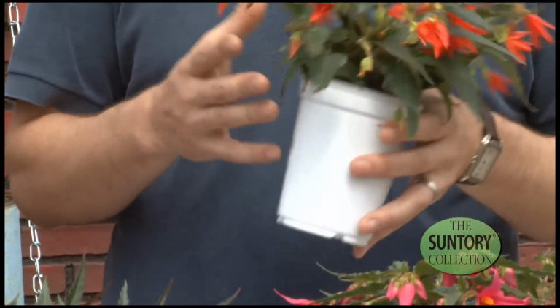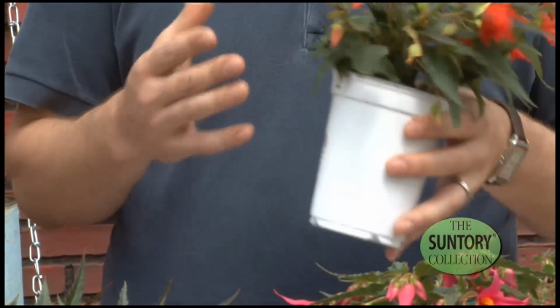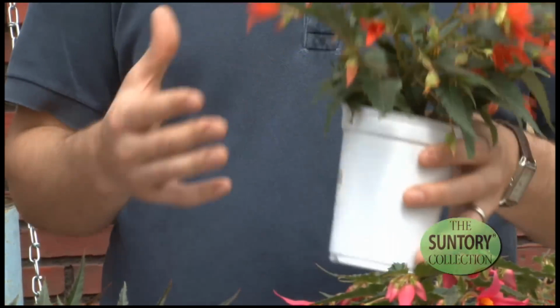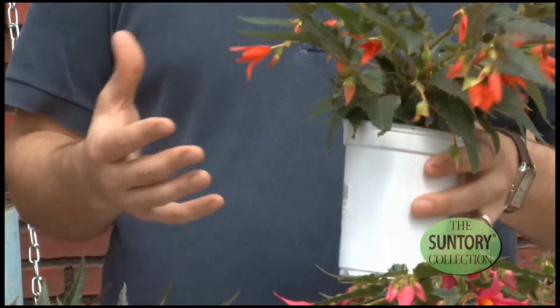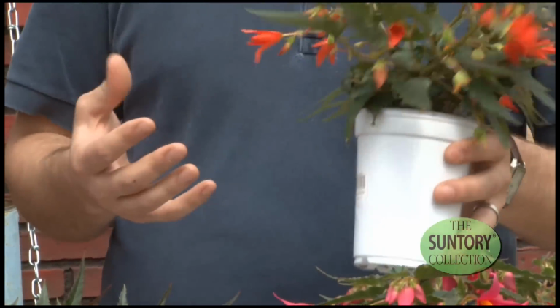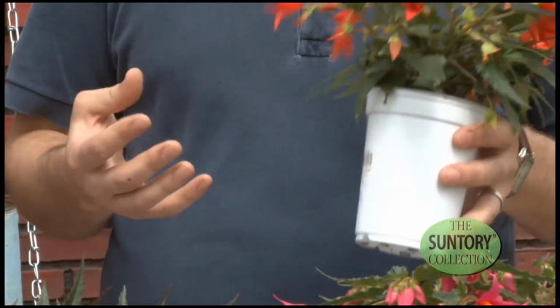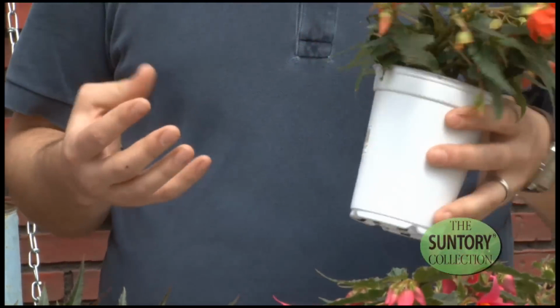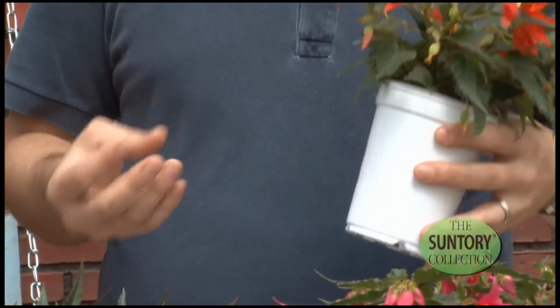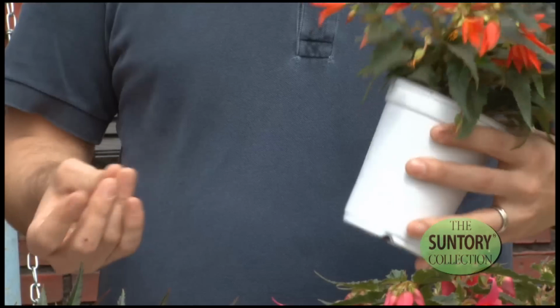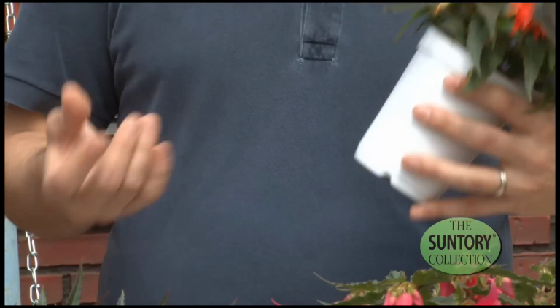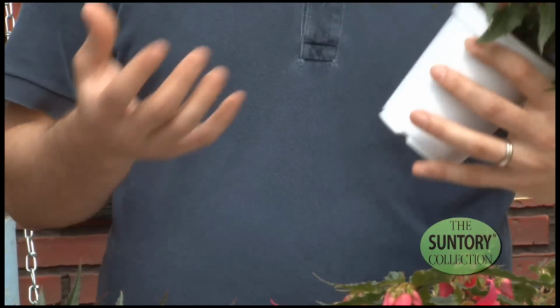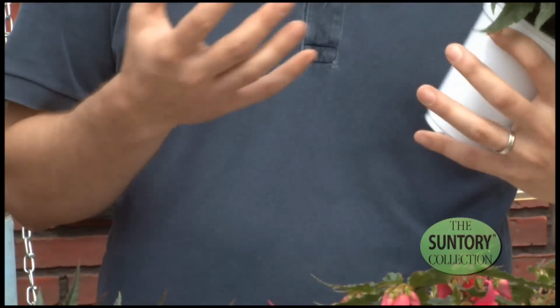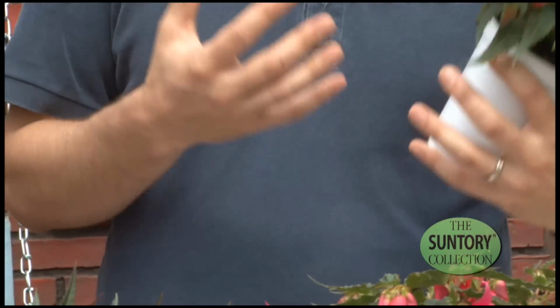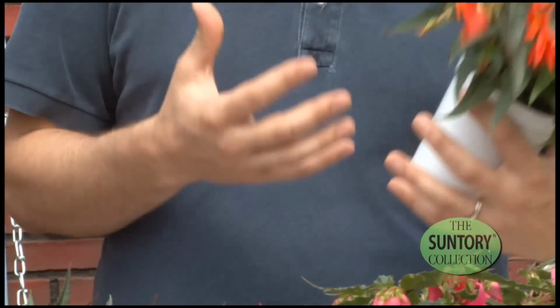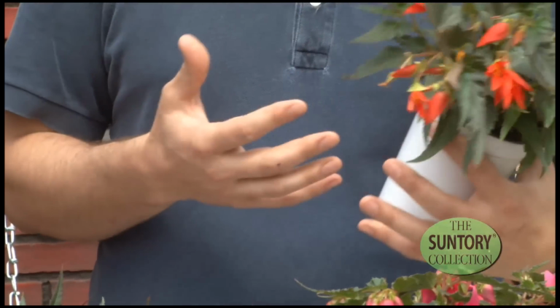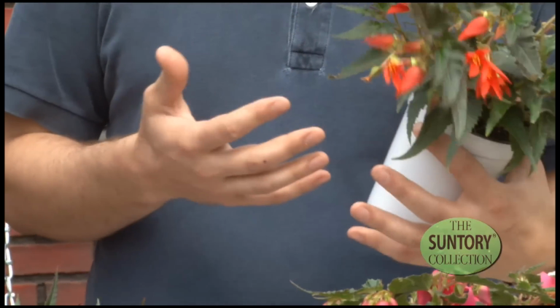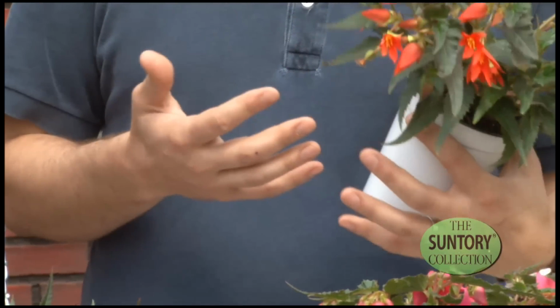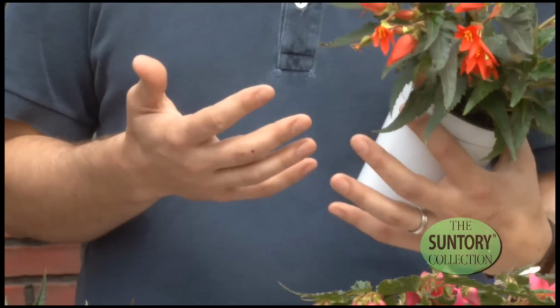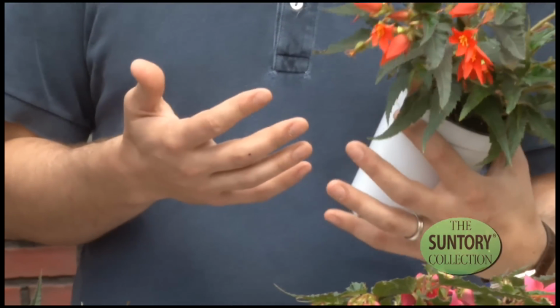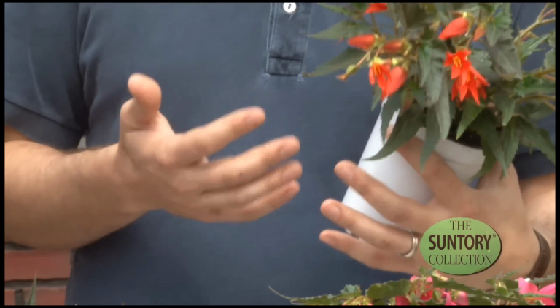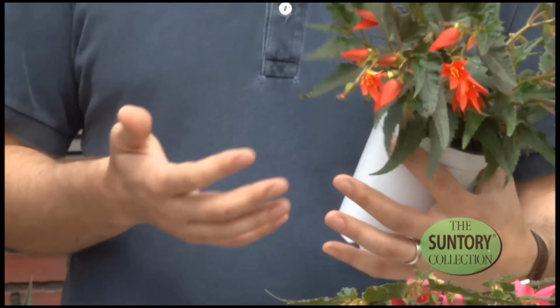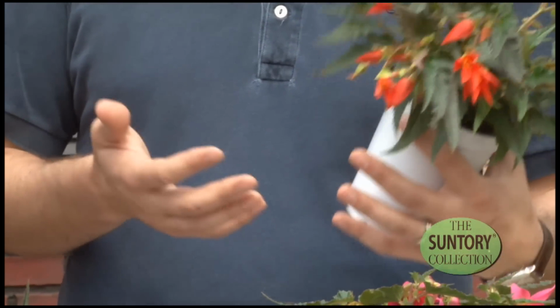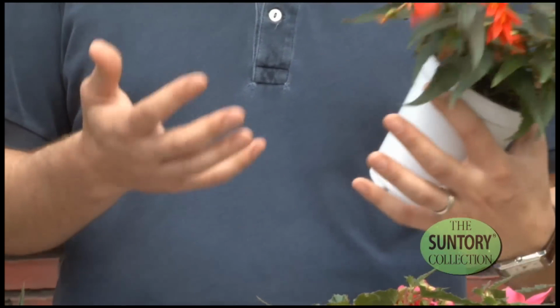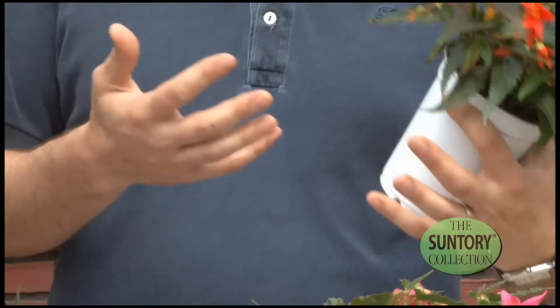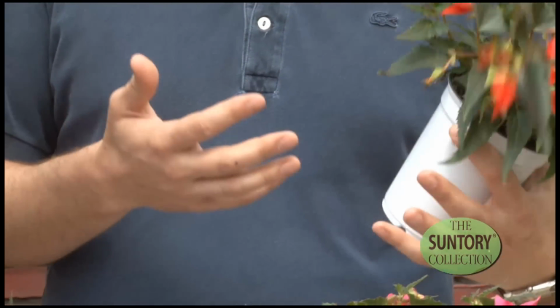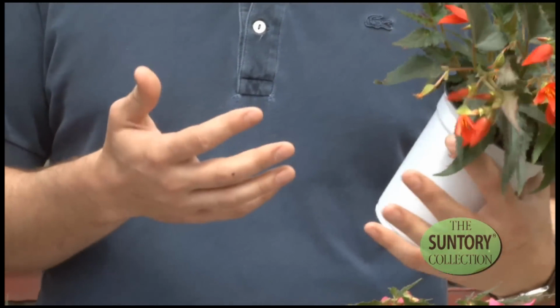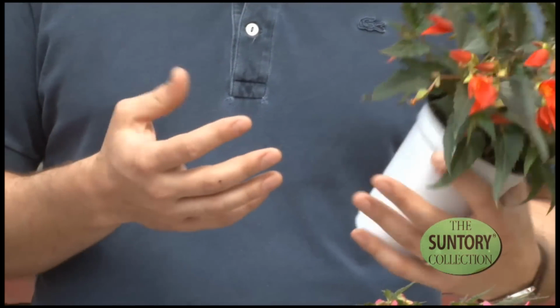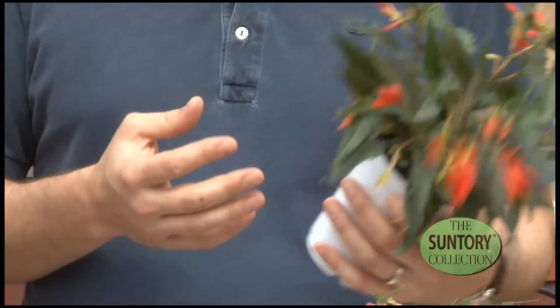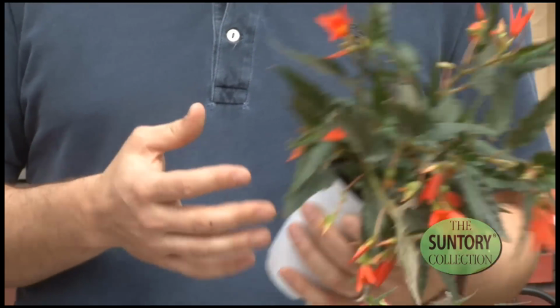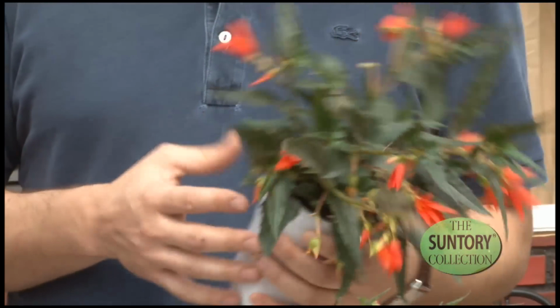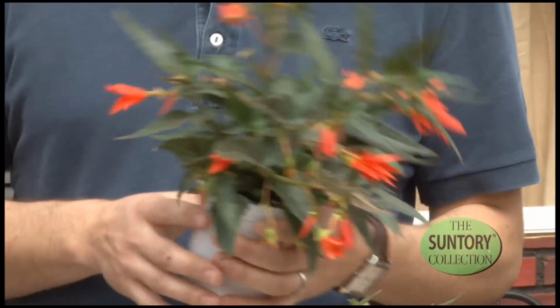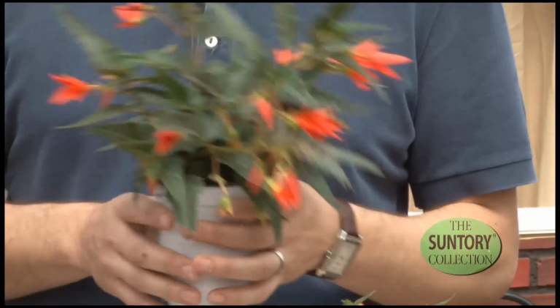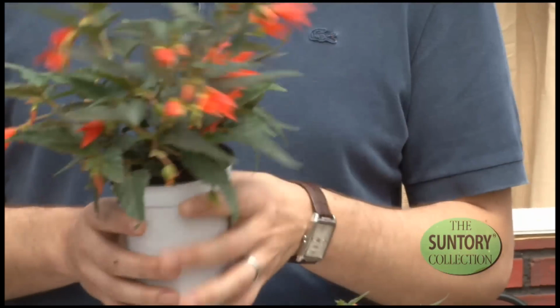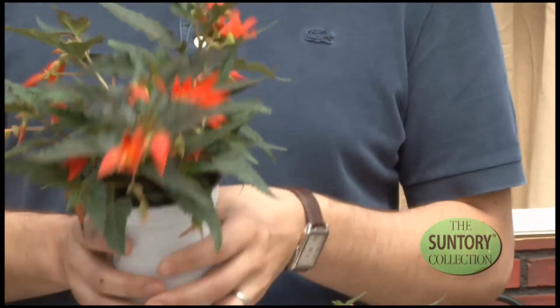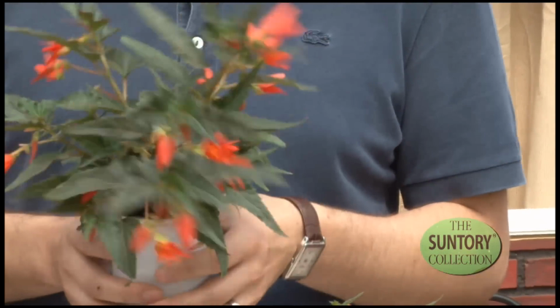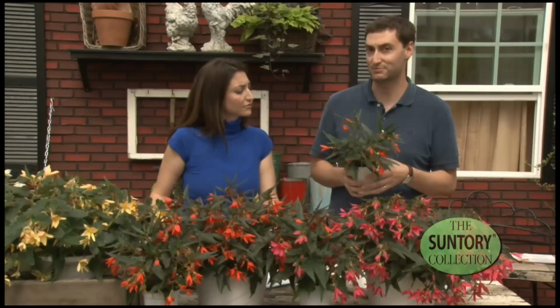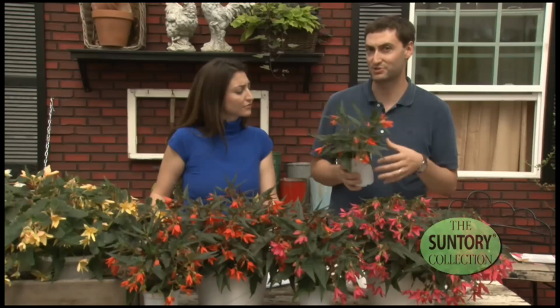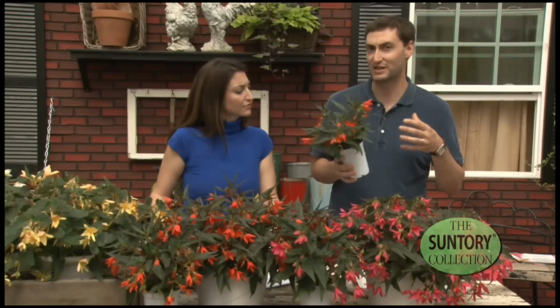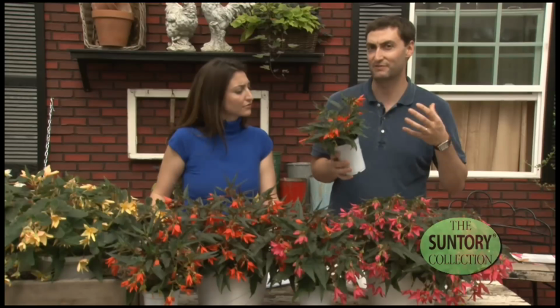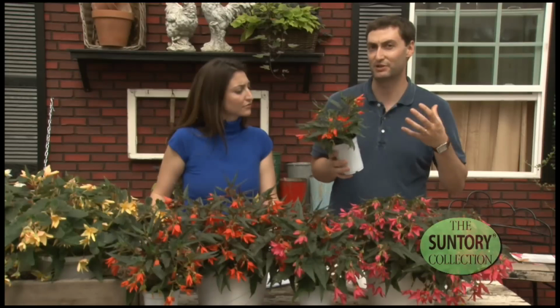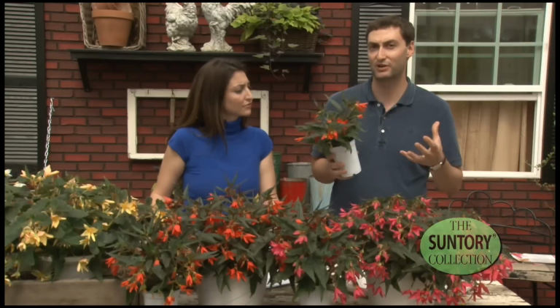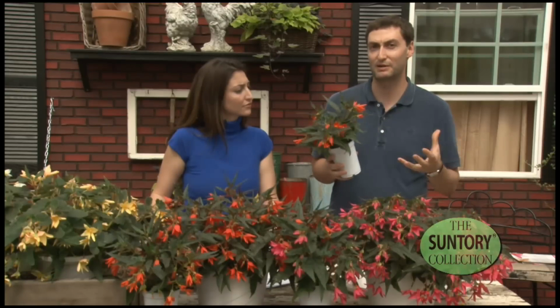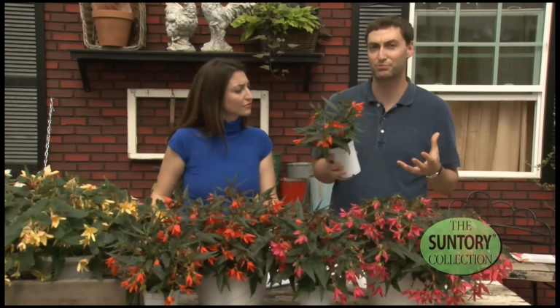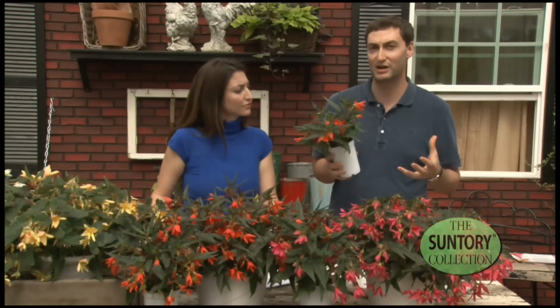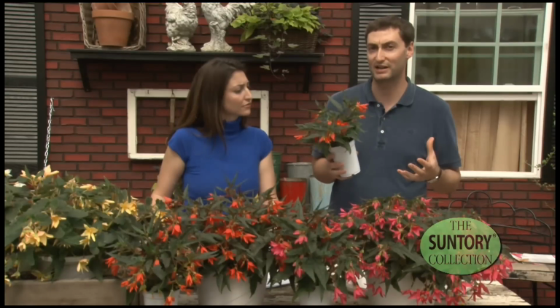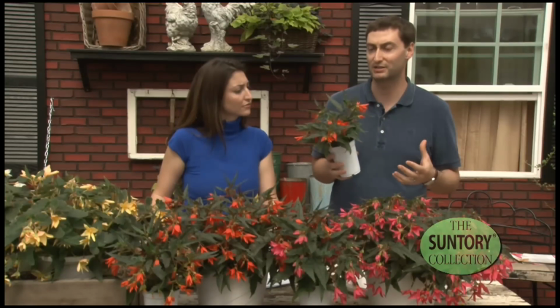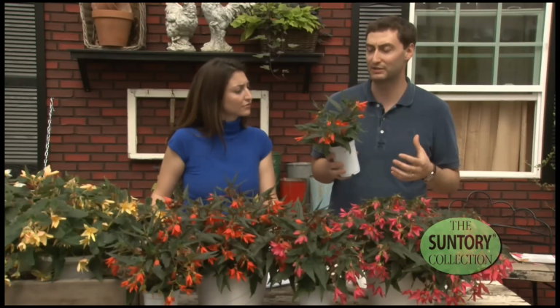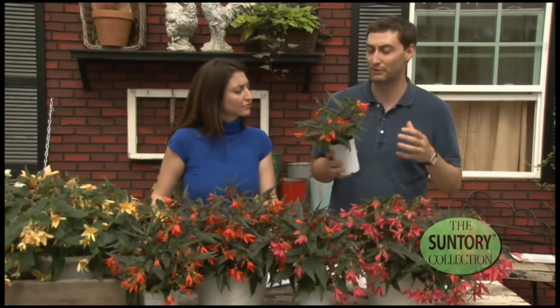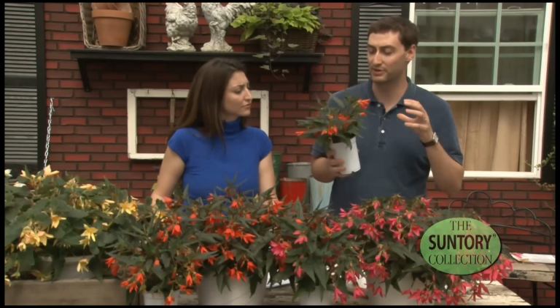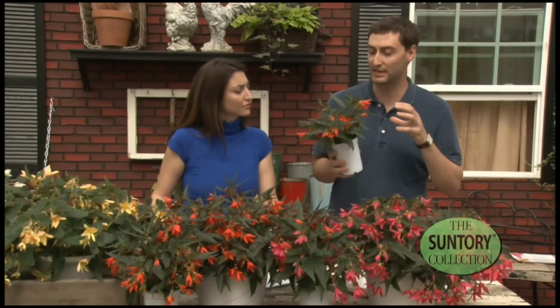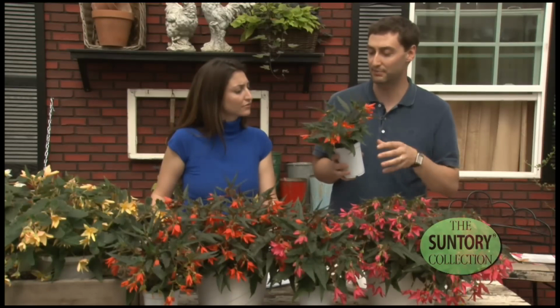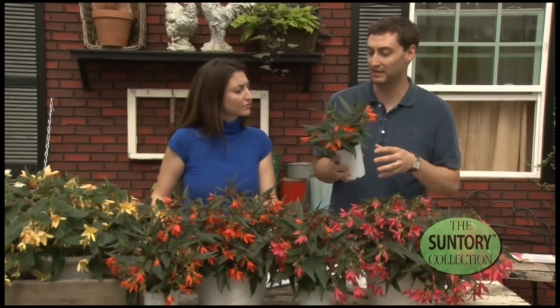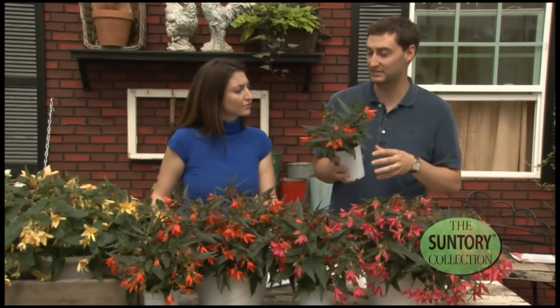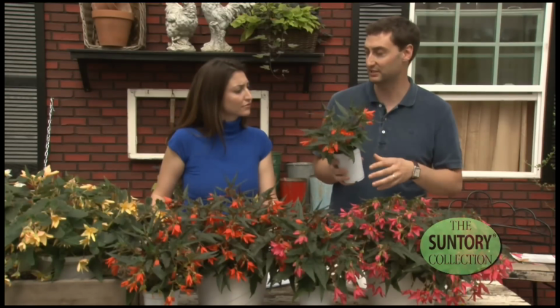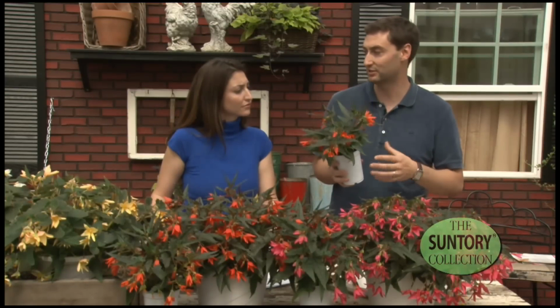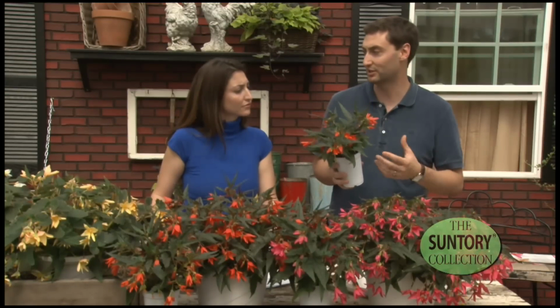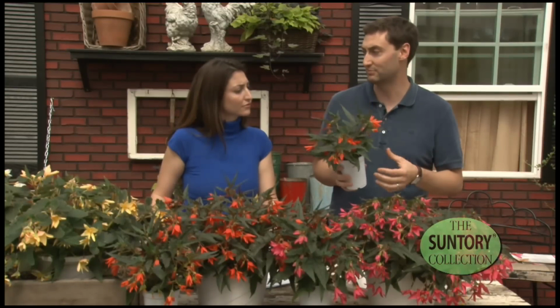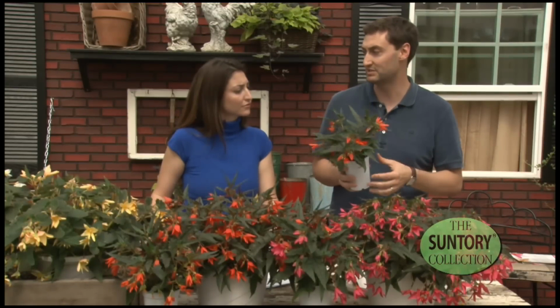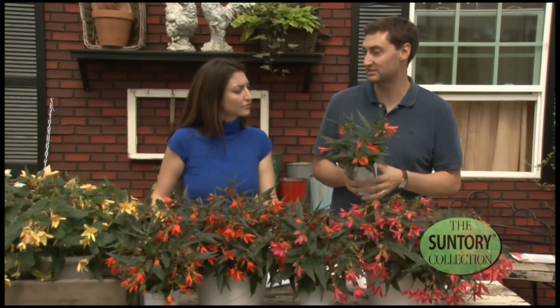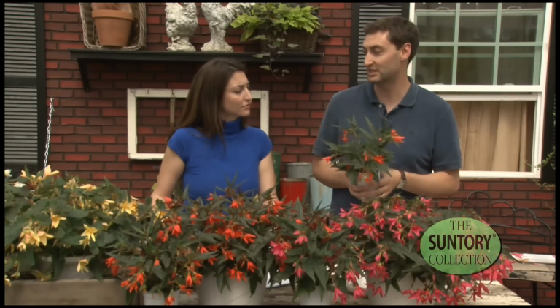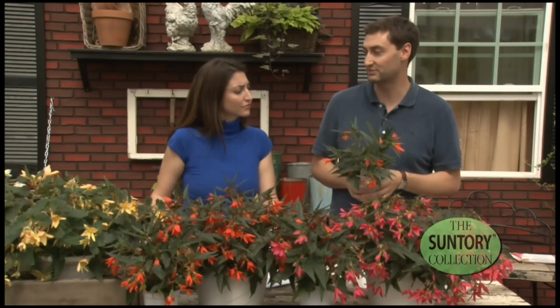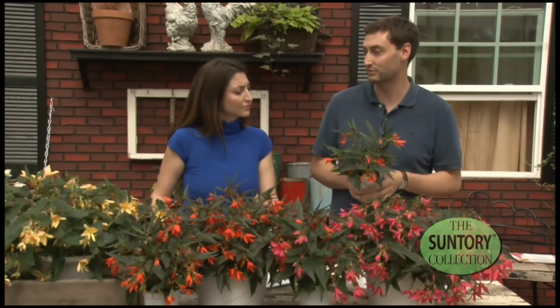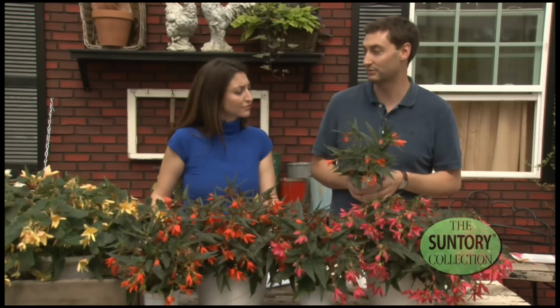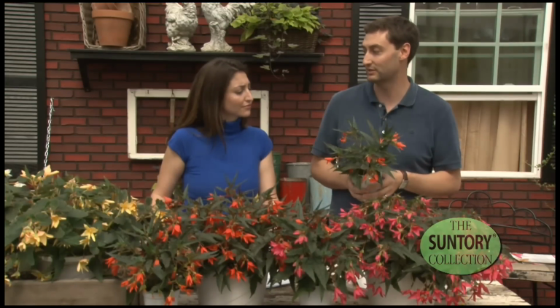In production, we're taking a few more steps in the line of production to make sure all the customers are going to have a great product, and when they plant it, they're going to be successful with it.